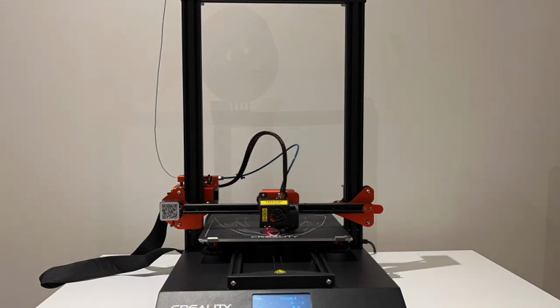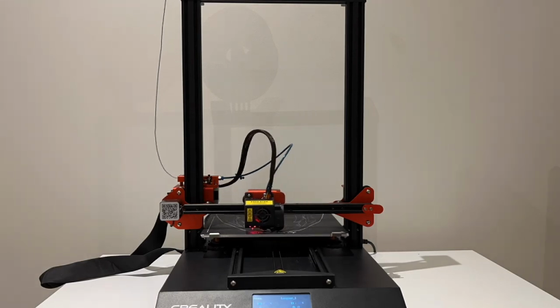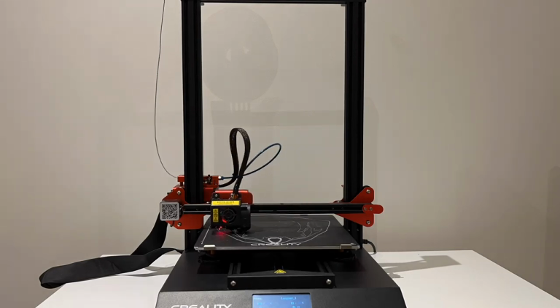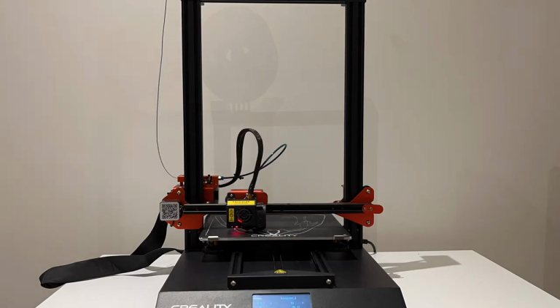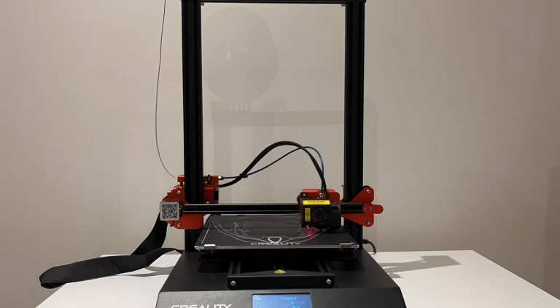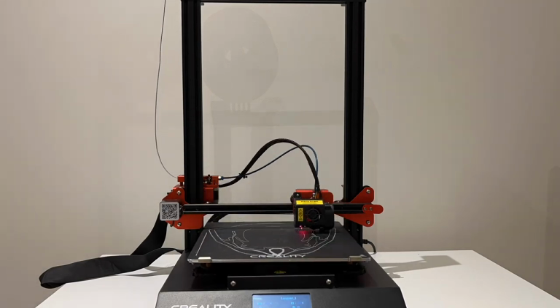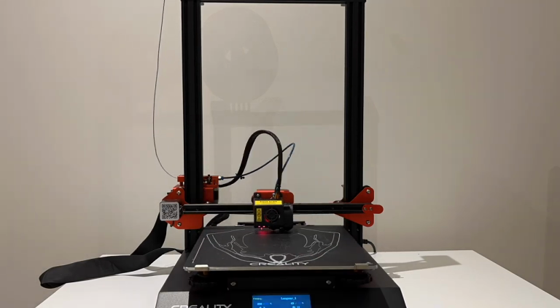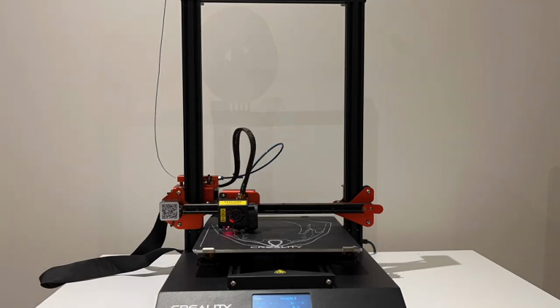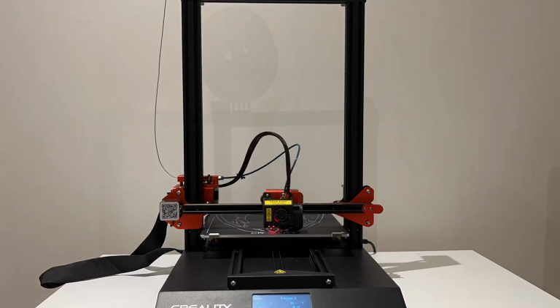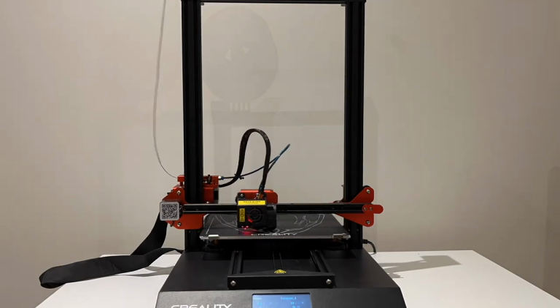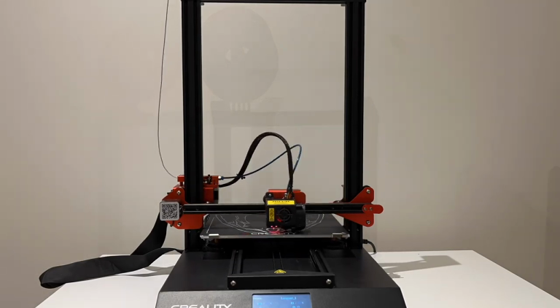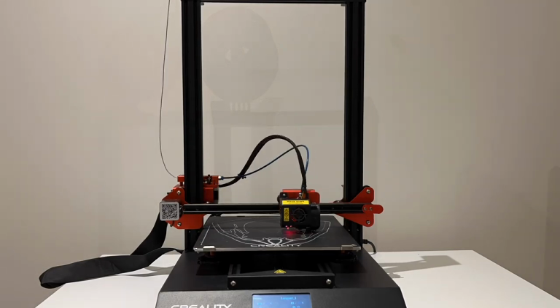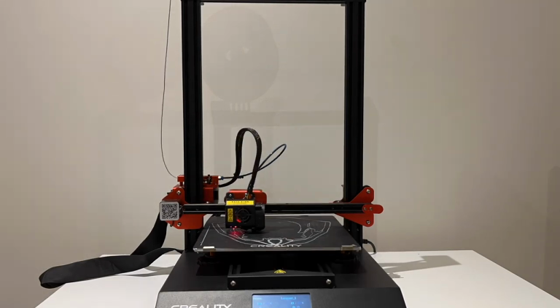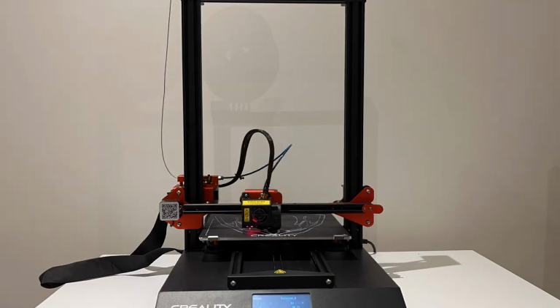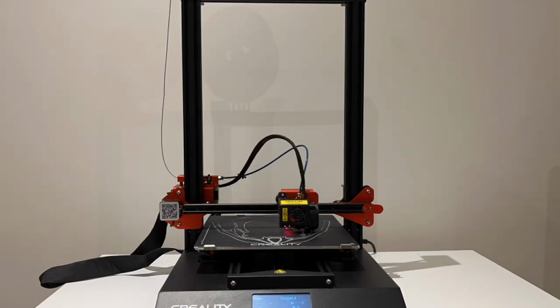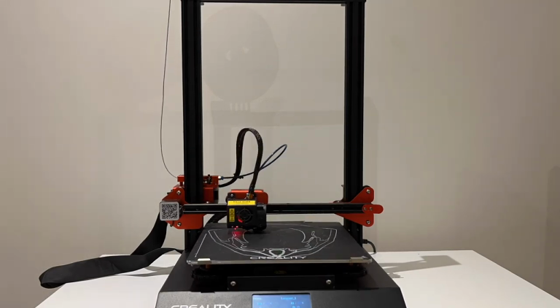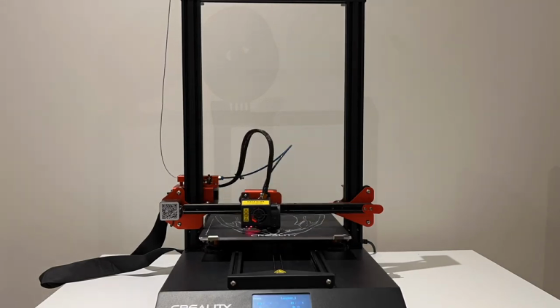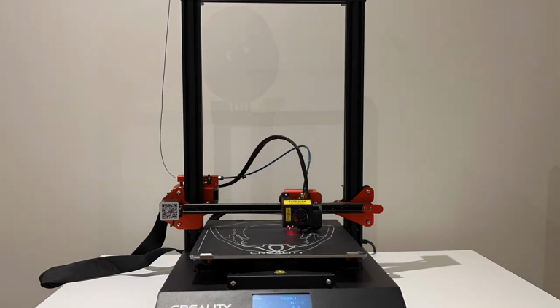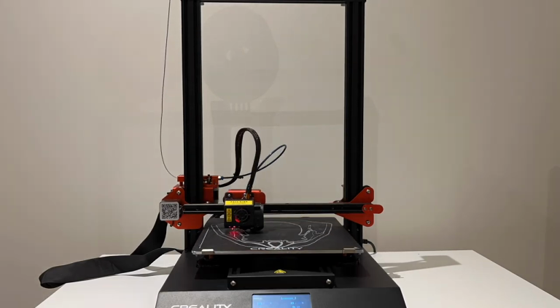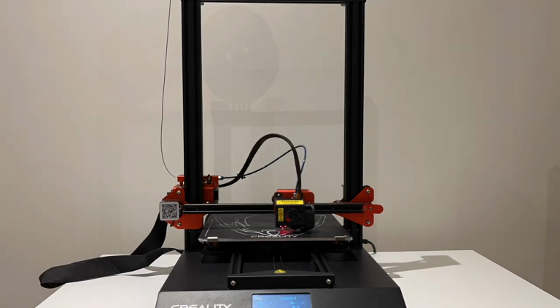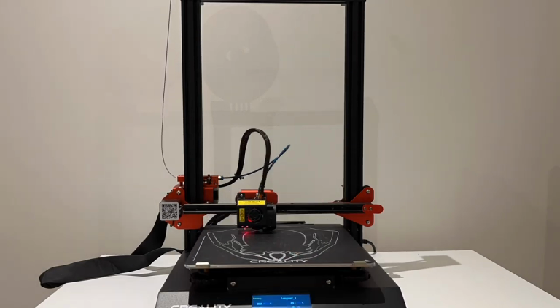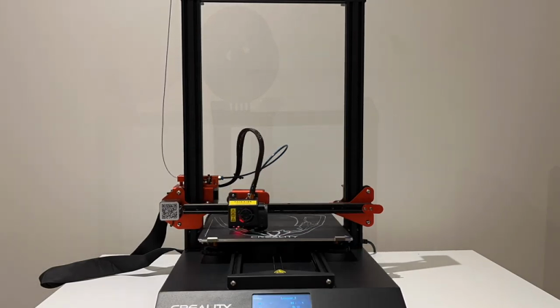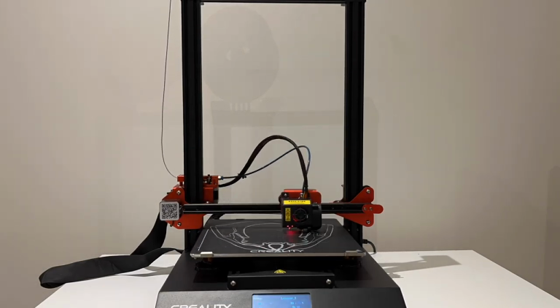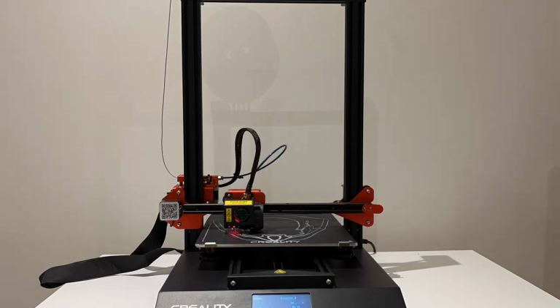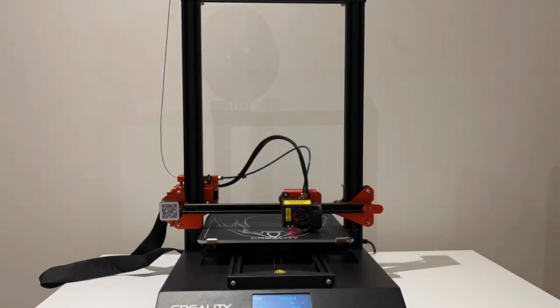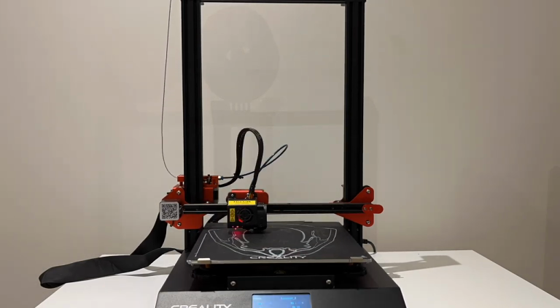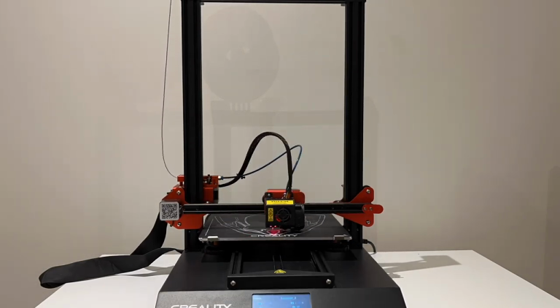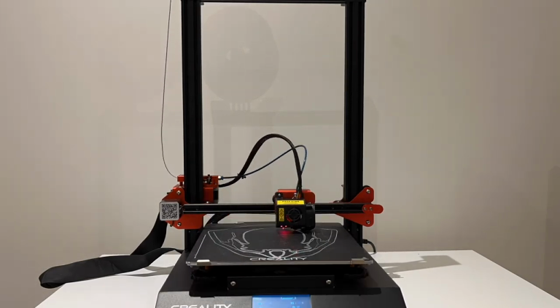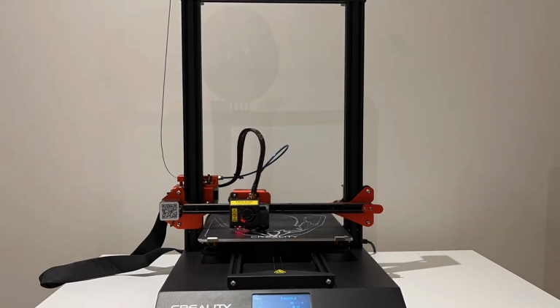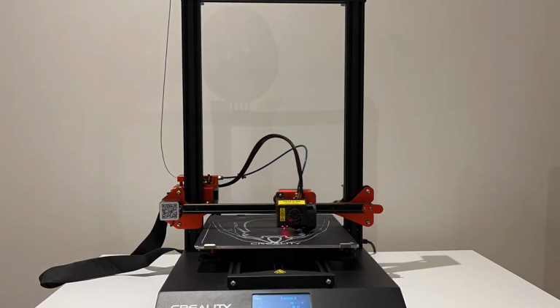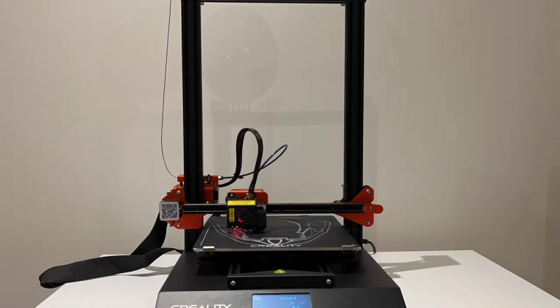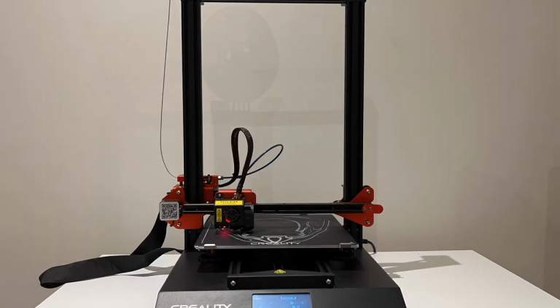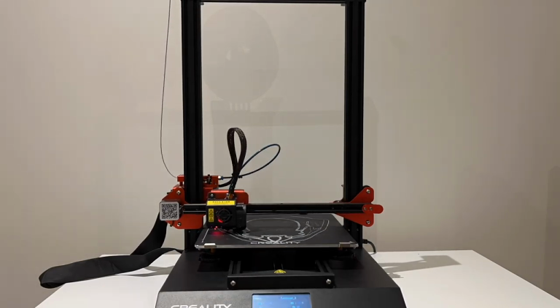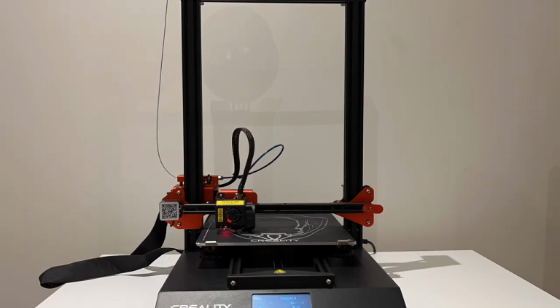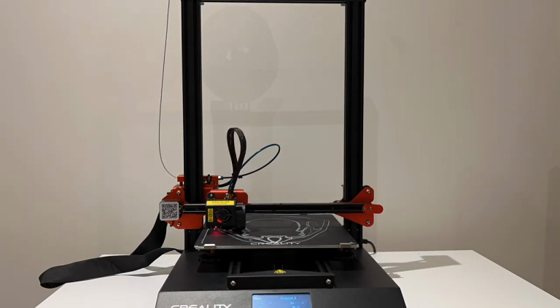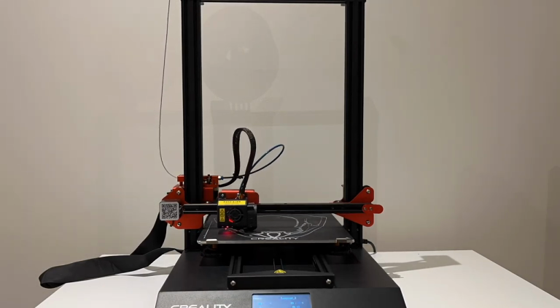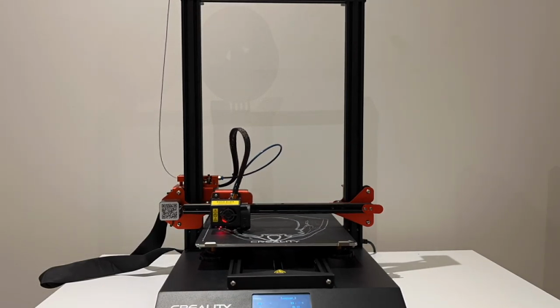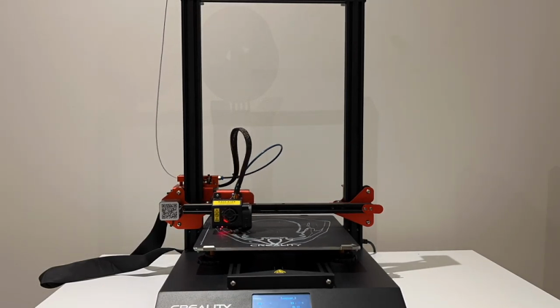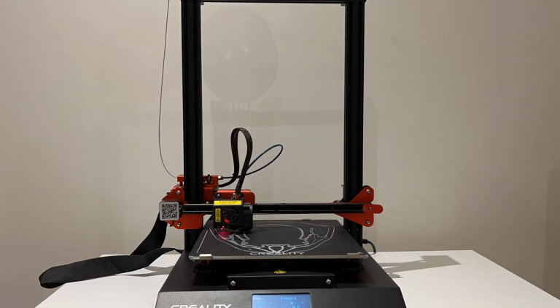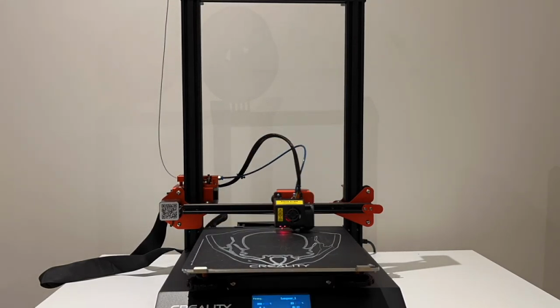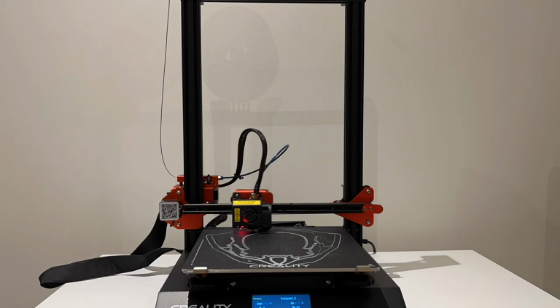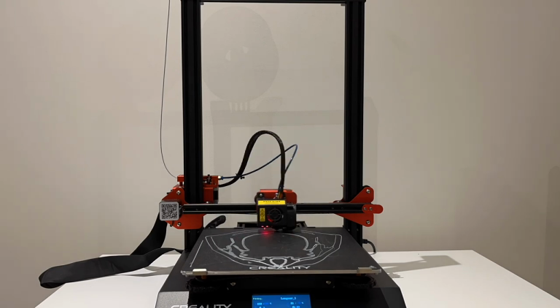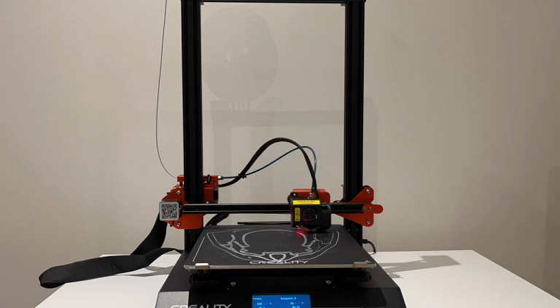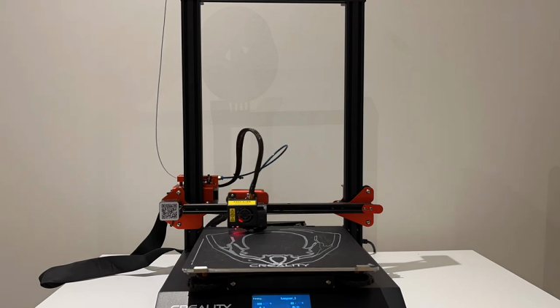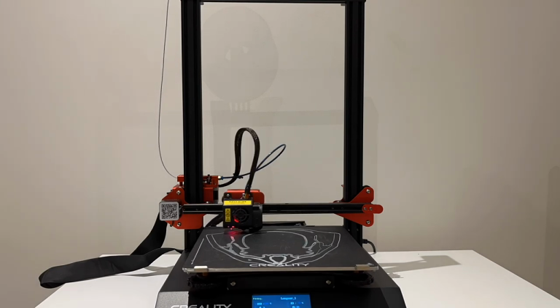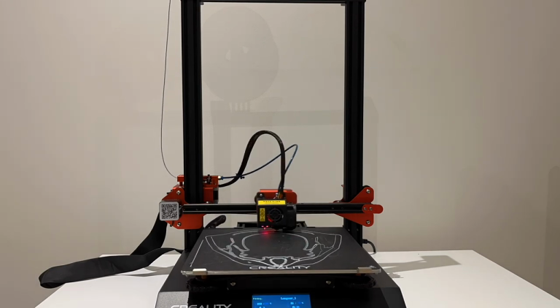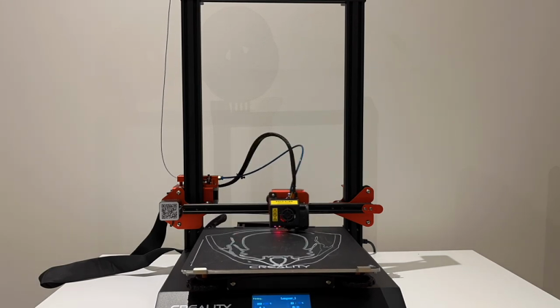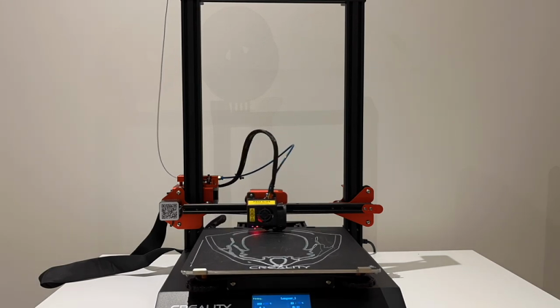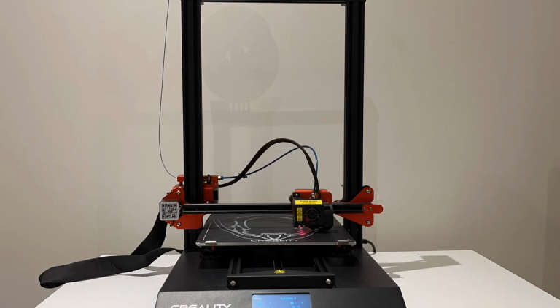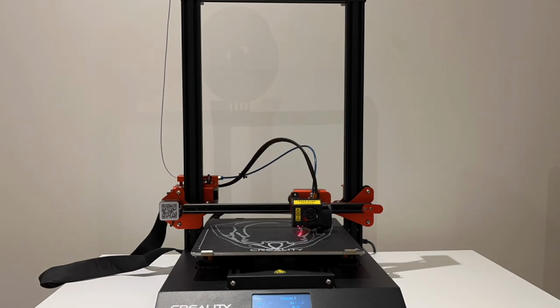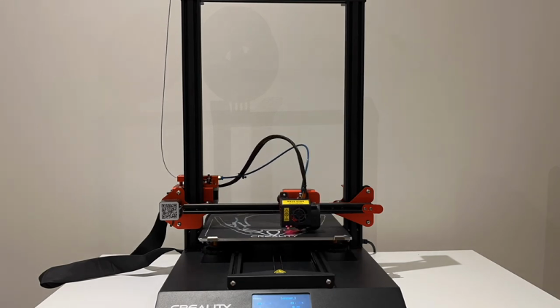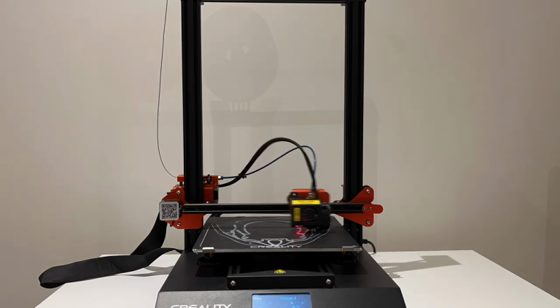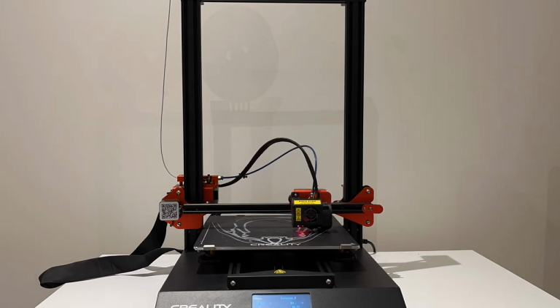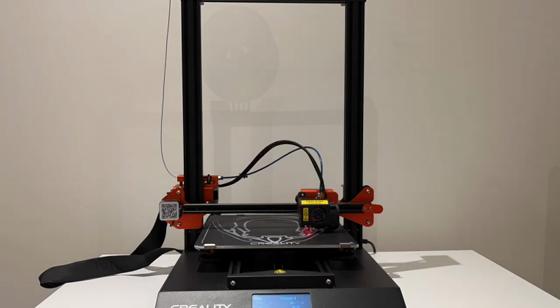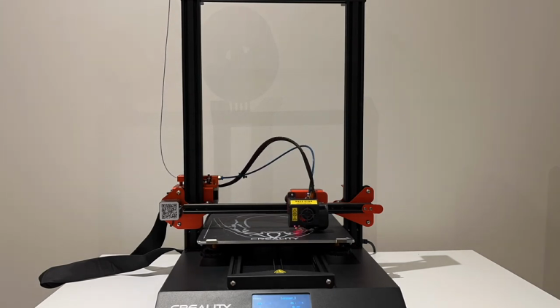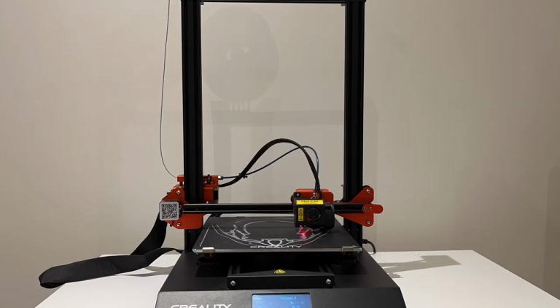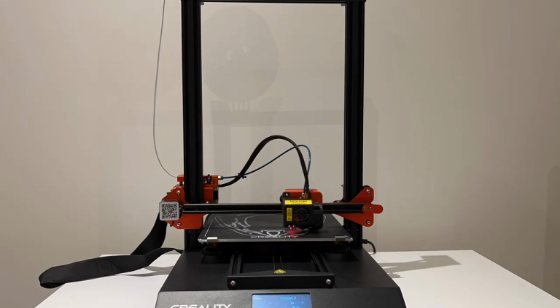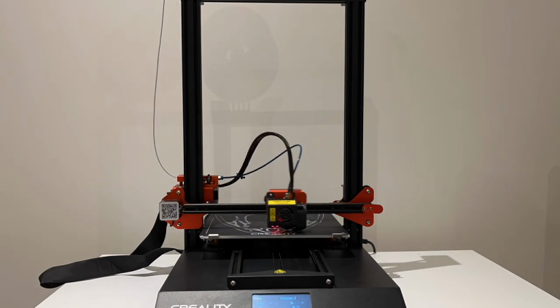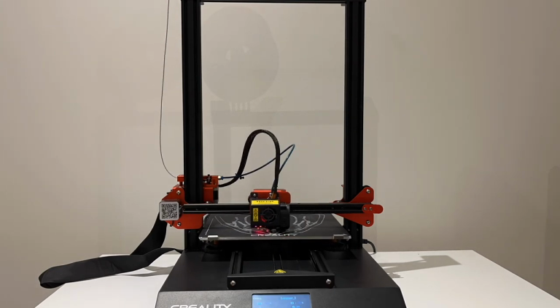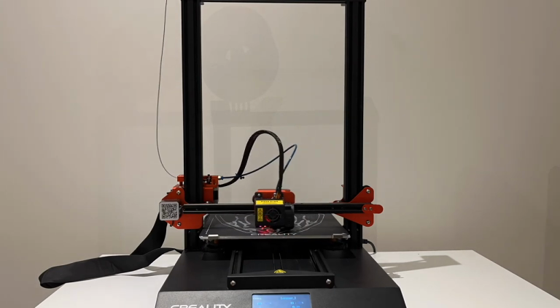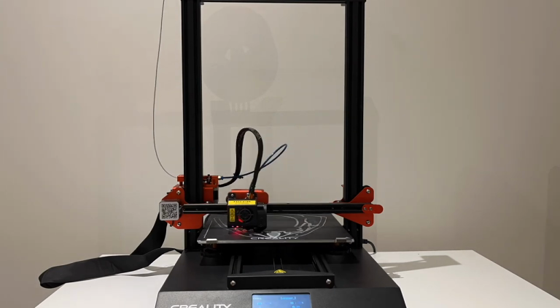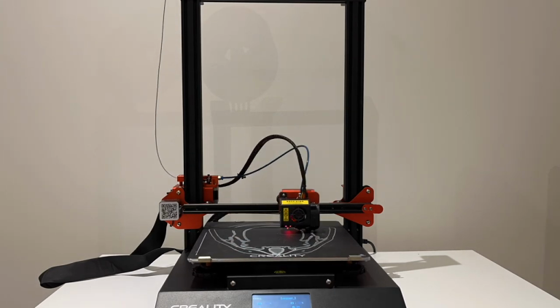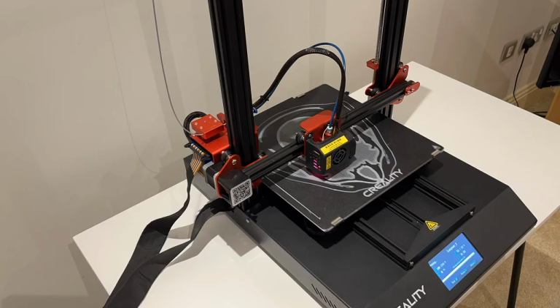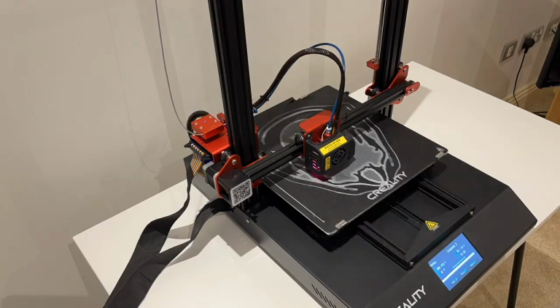Hey guys, thanks for clicking into the video. In this one we're going to be covering the full build of the Wolverine cowl from the X-Men and possibly the upcoming Deadpool movie.